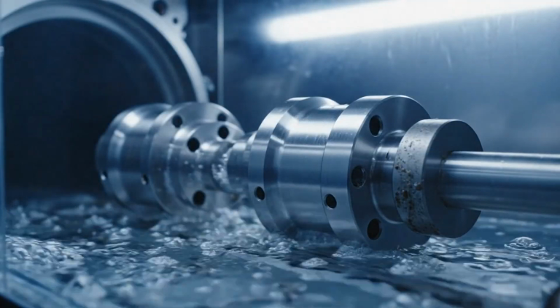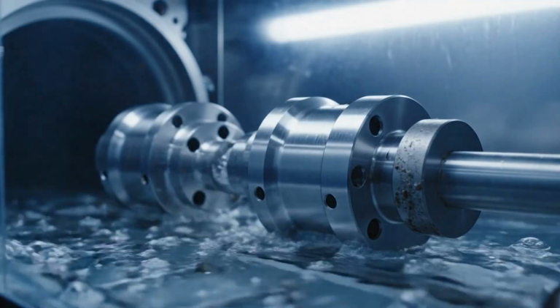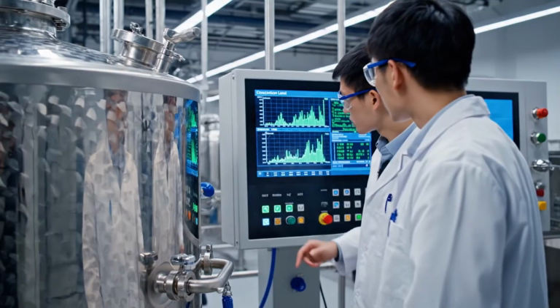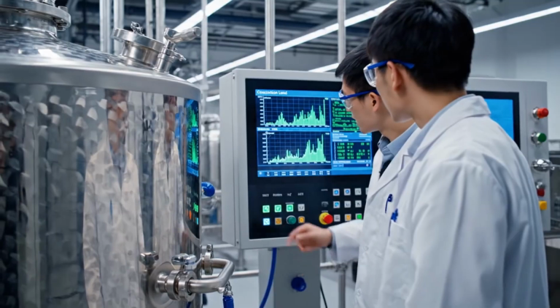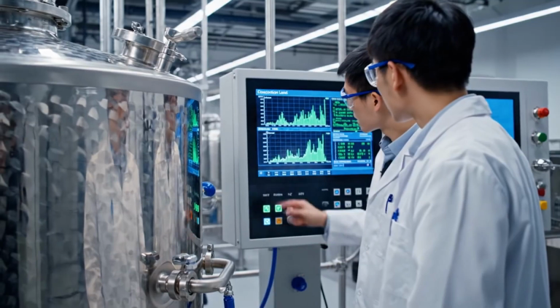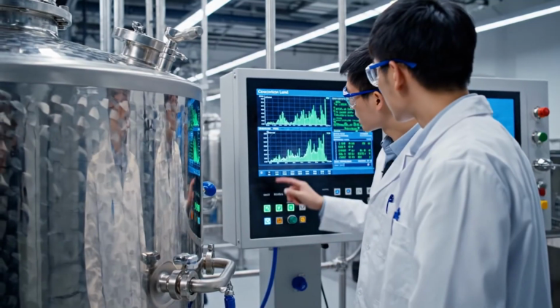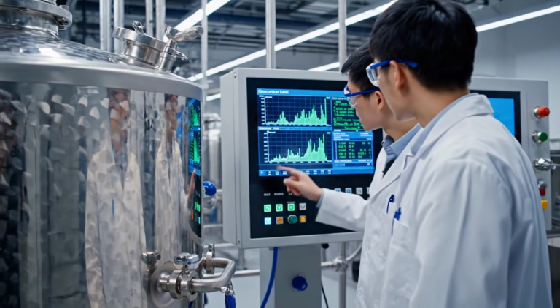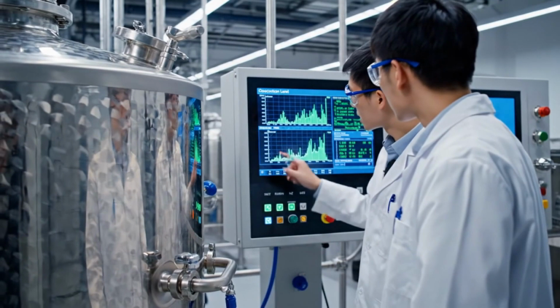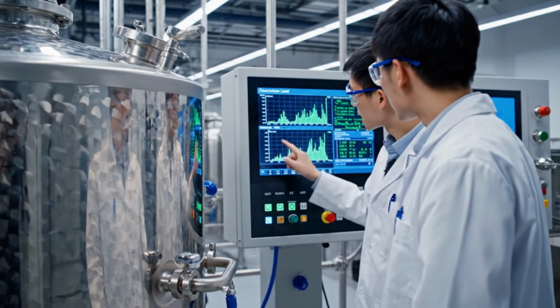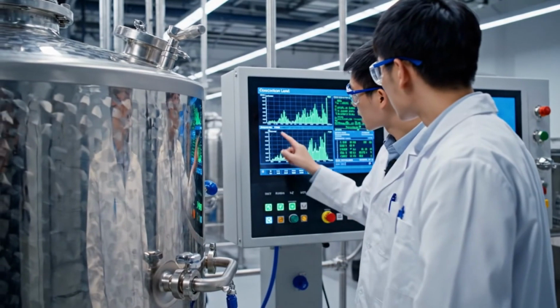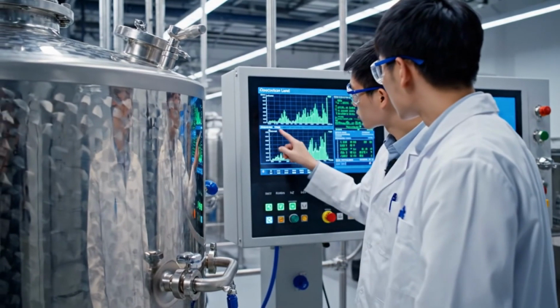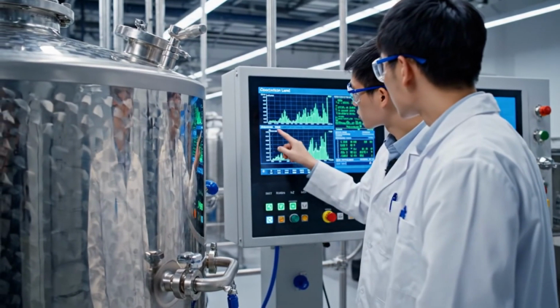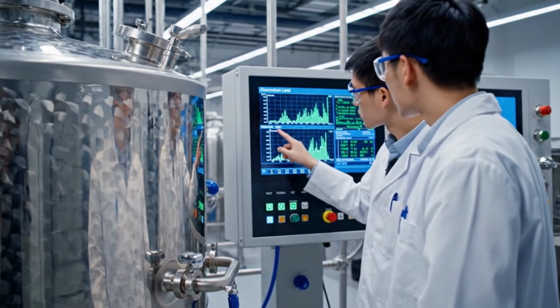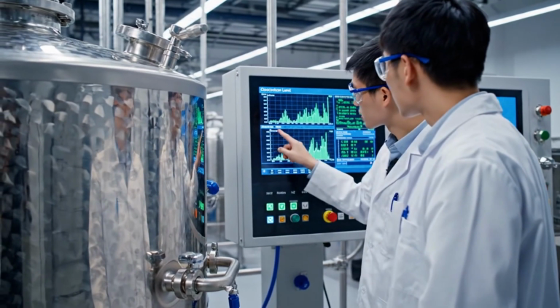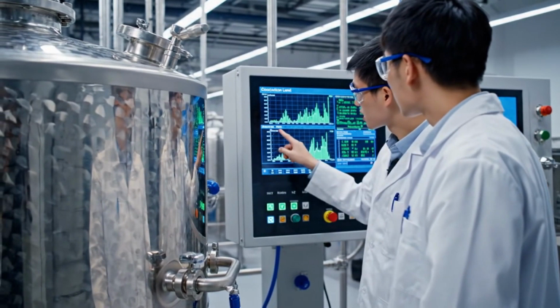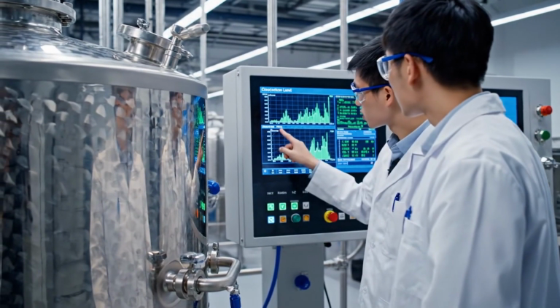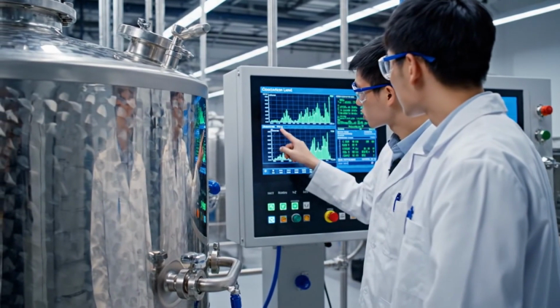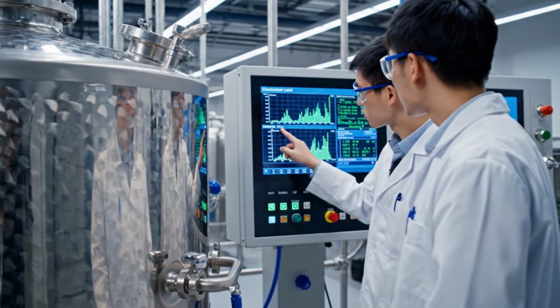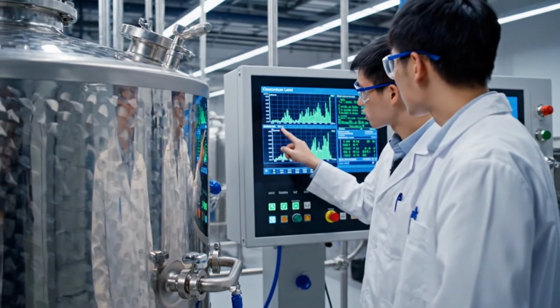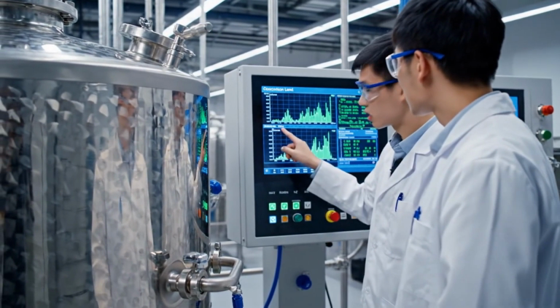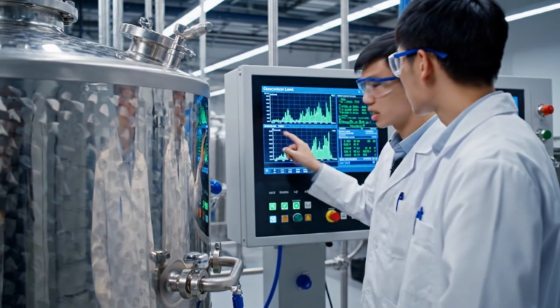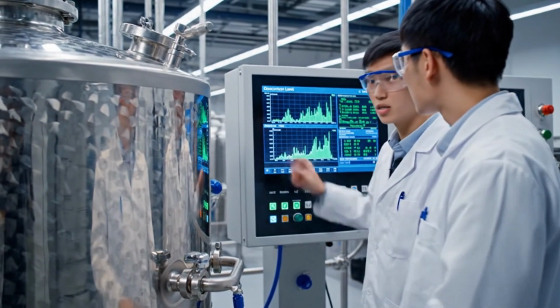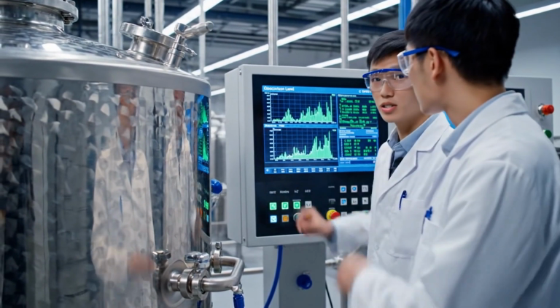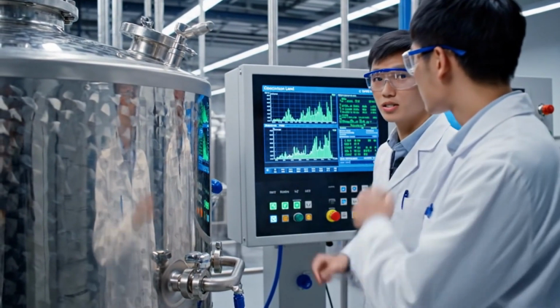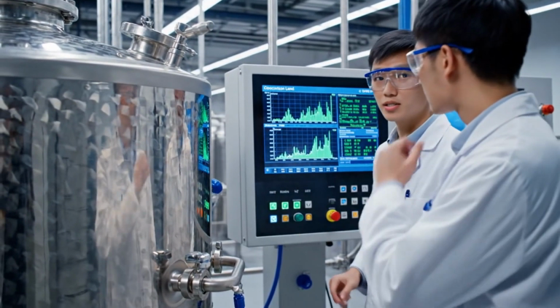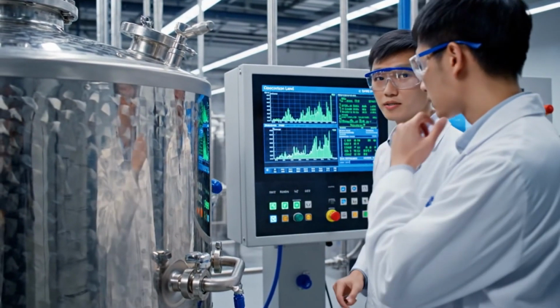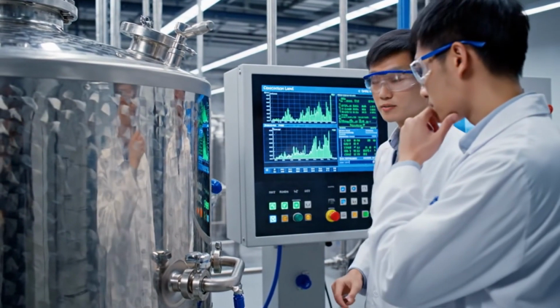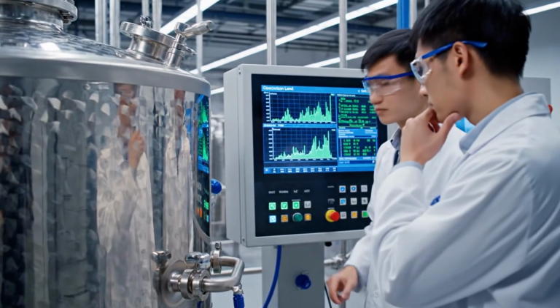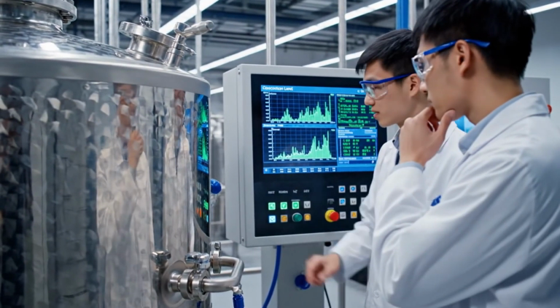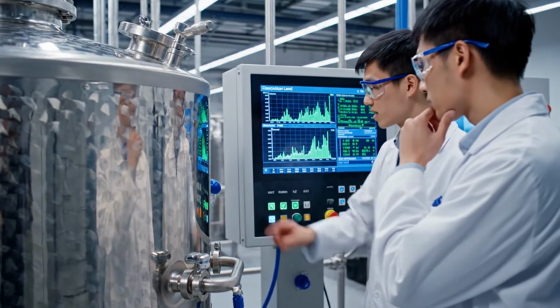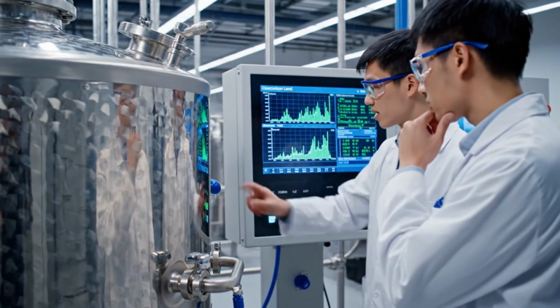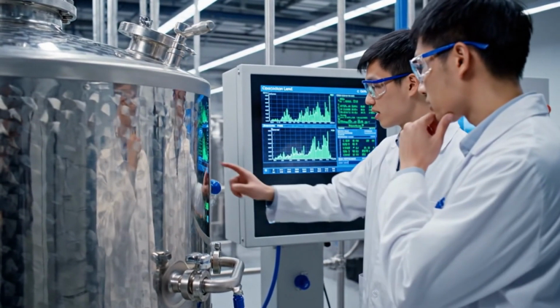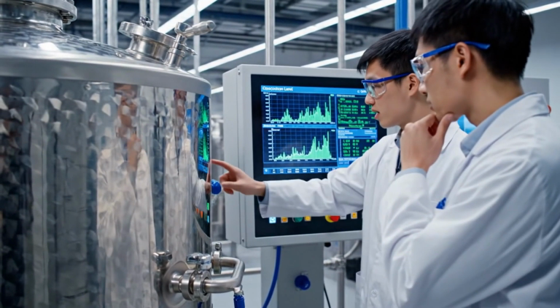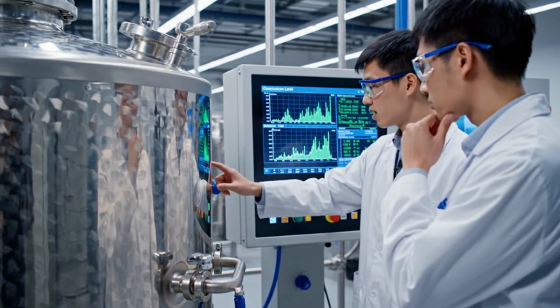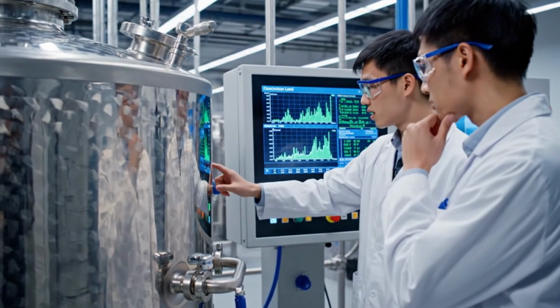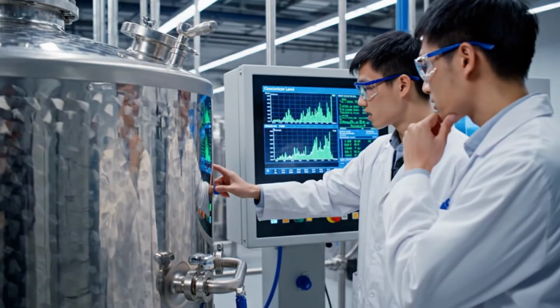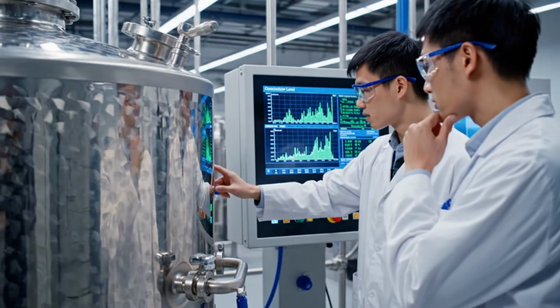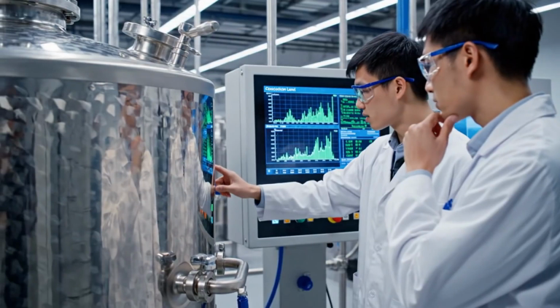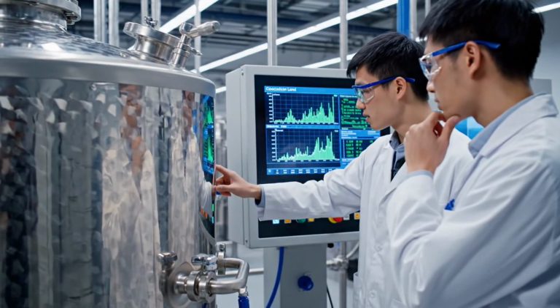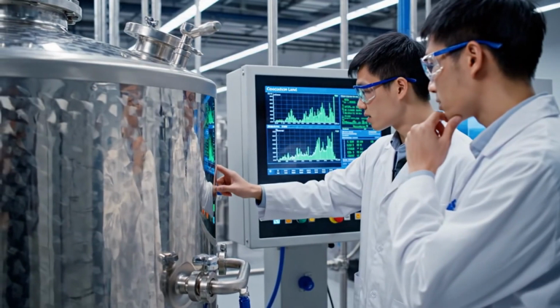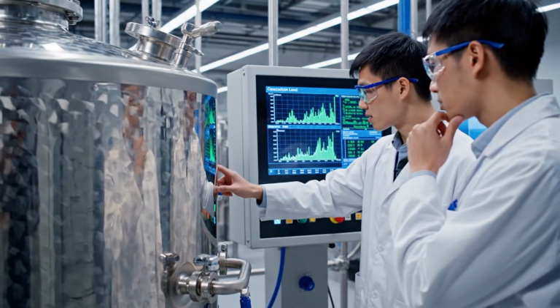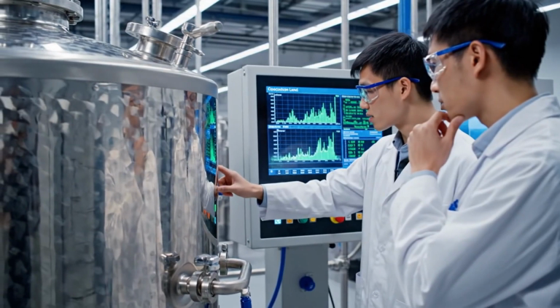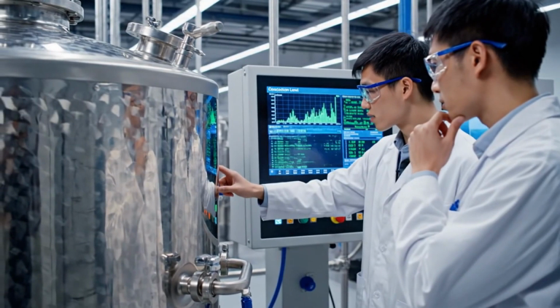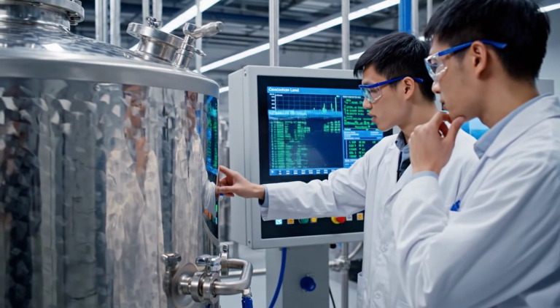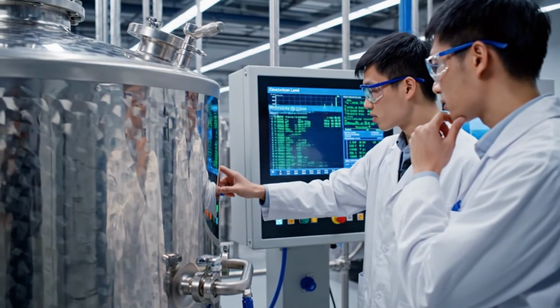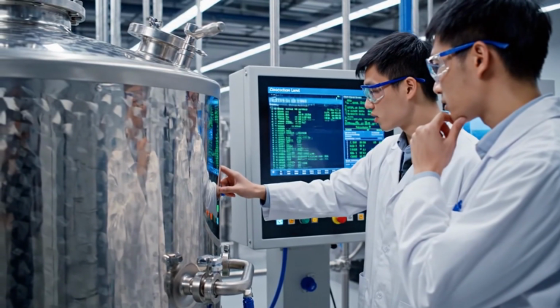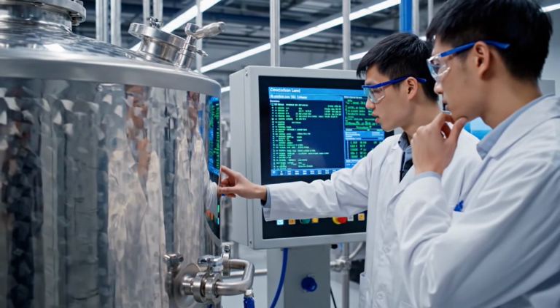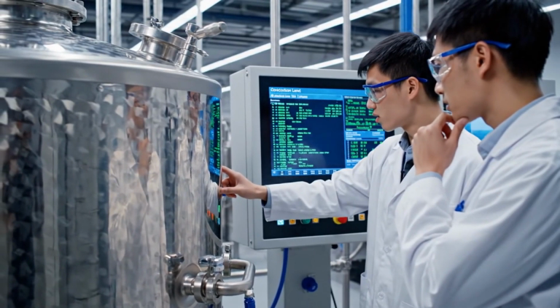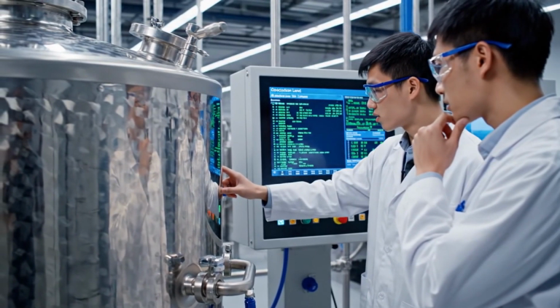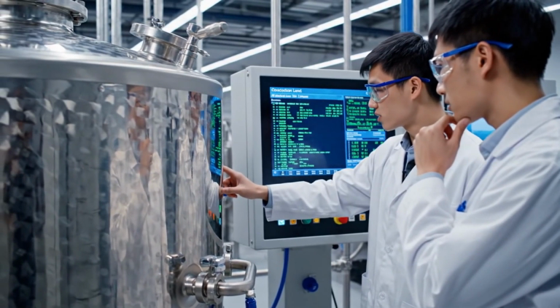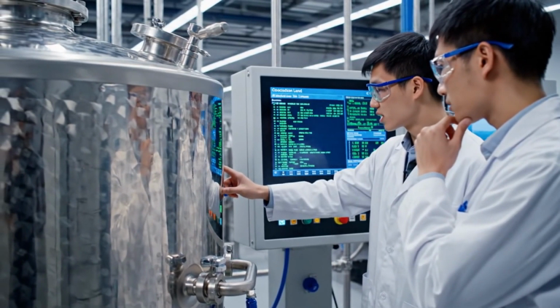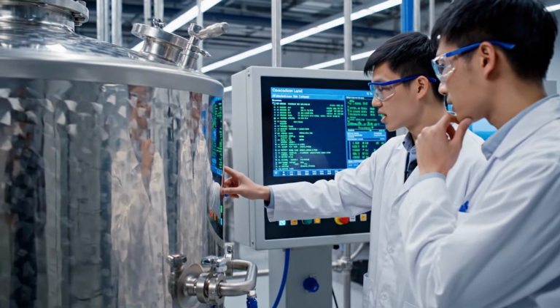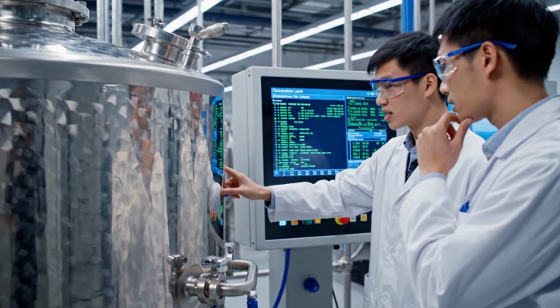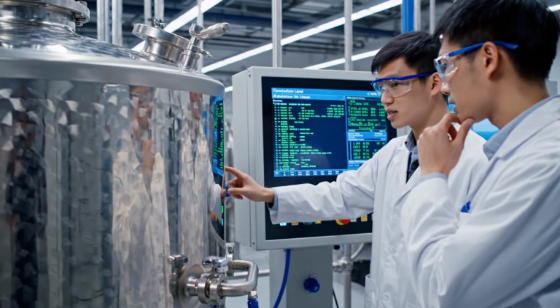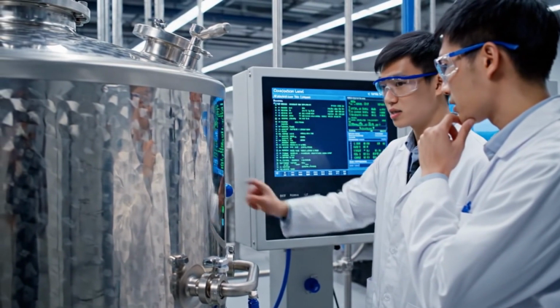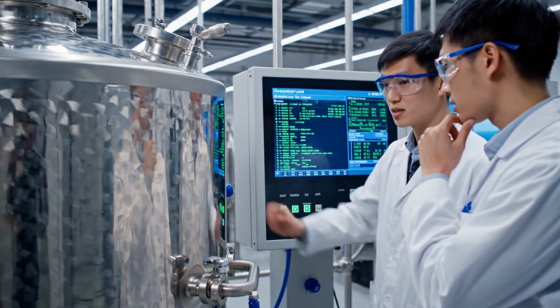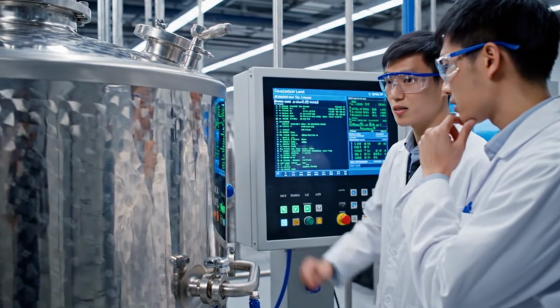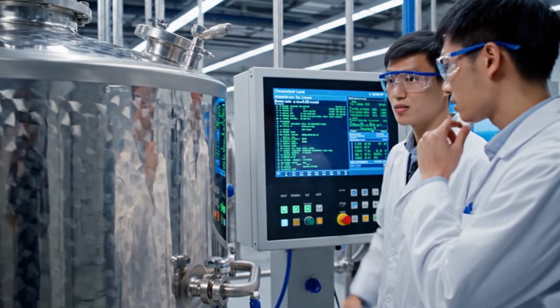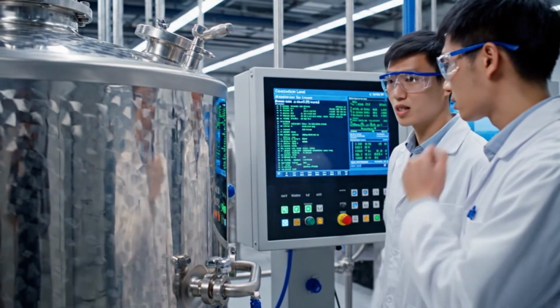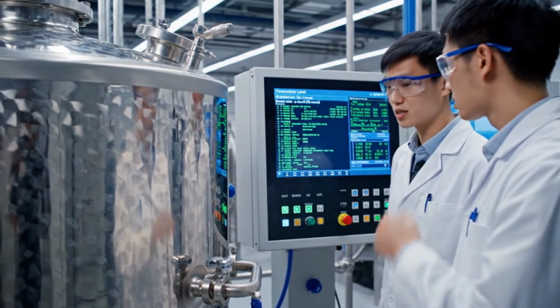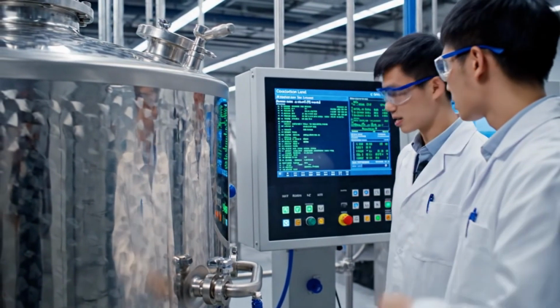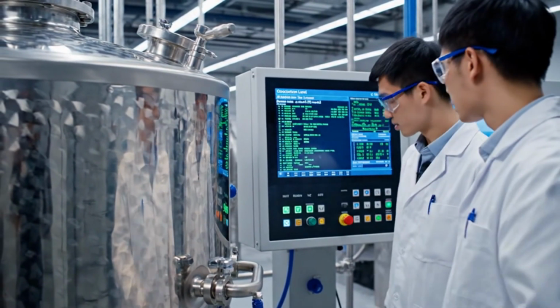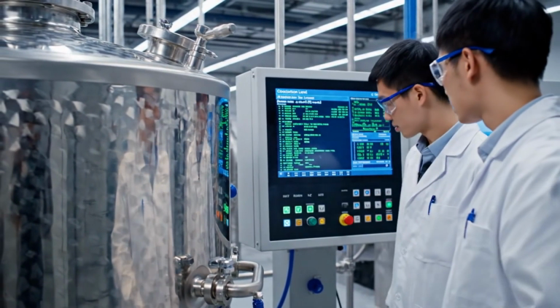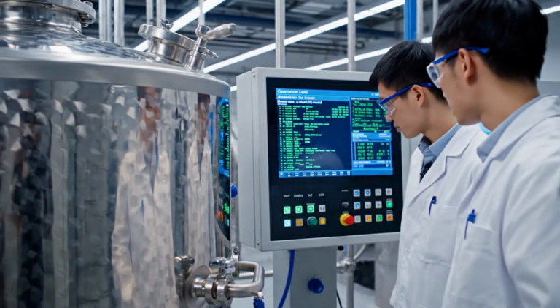This spike here — absorption levels look inconsistent. I agree. Let's calibrate the flow rate and then check the saturation data again.